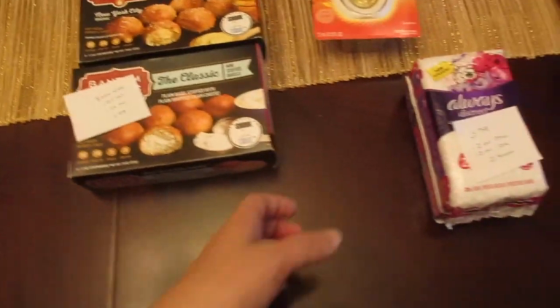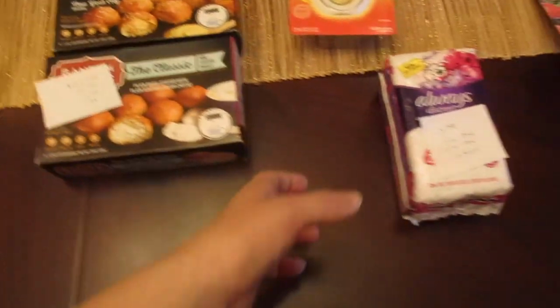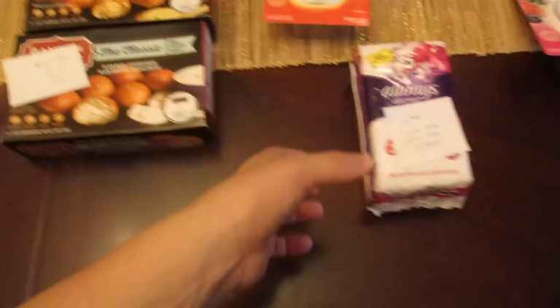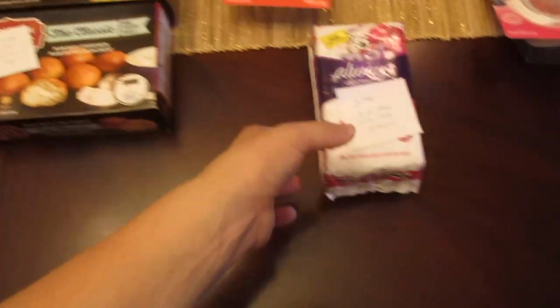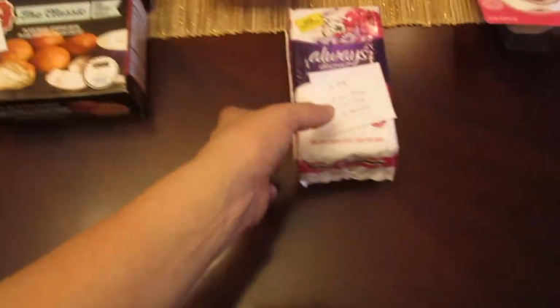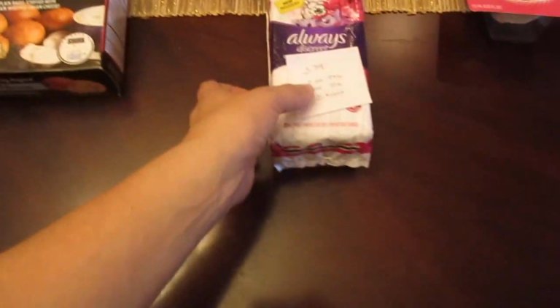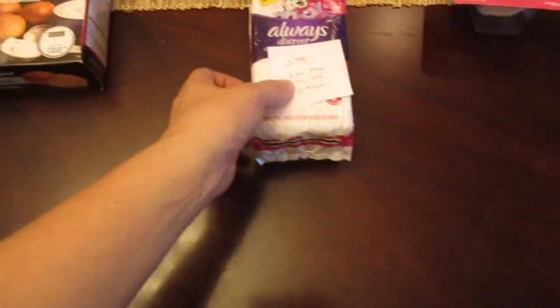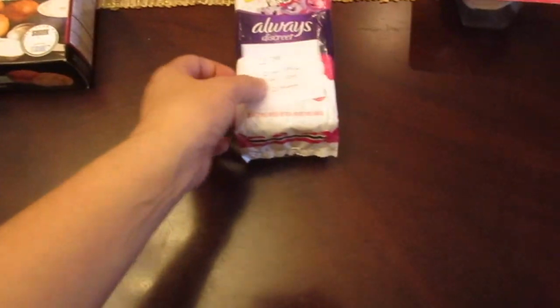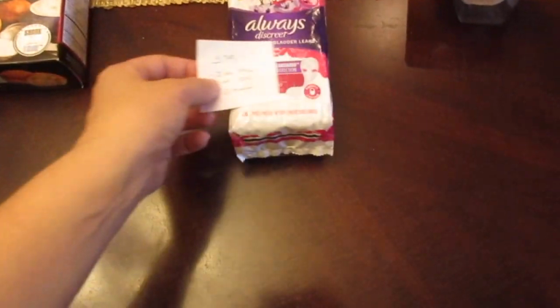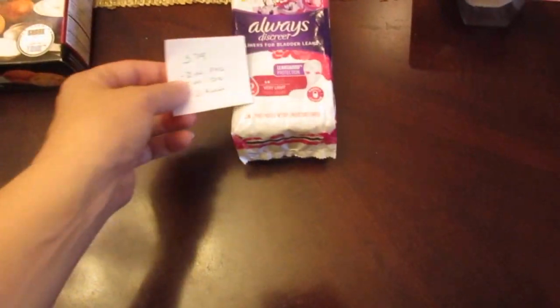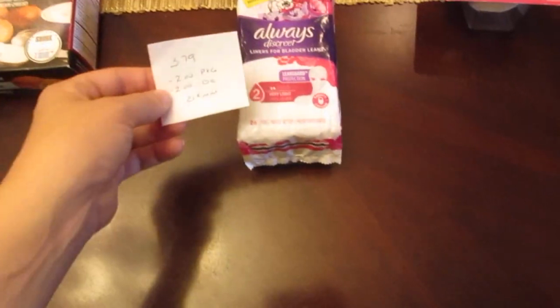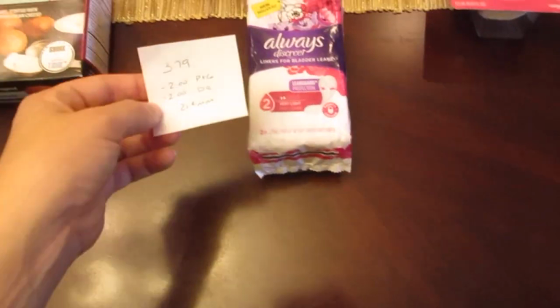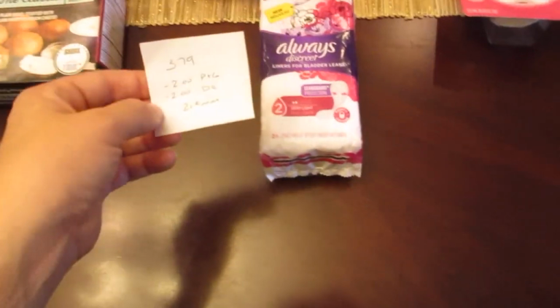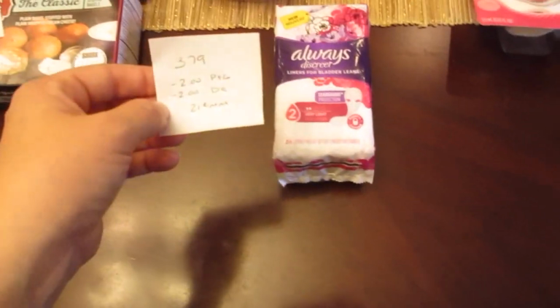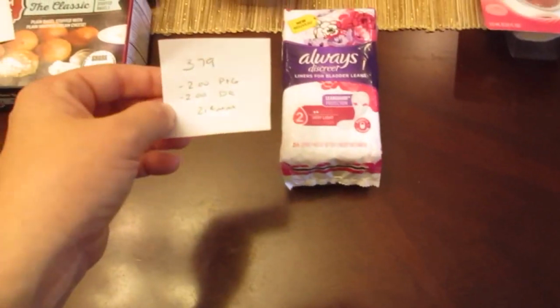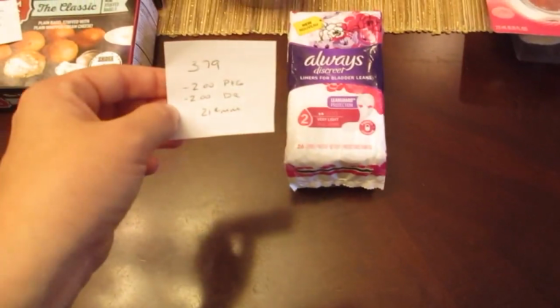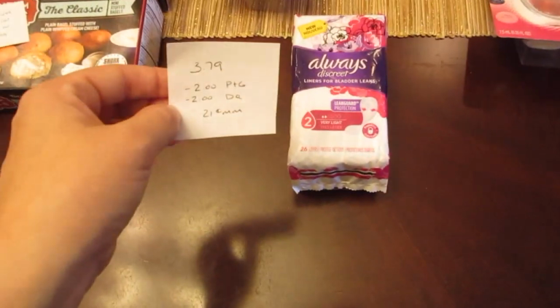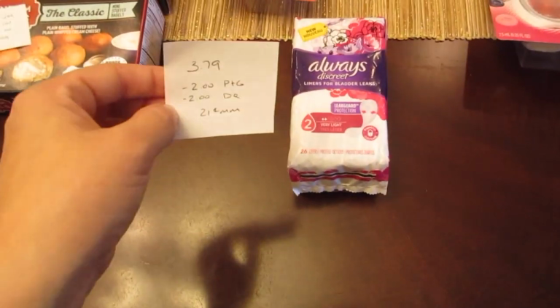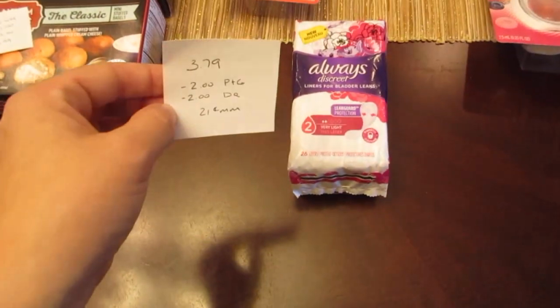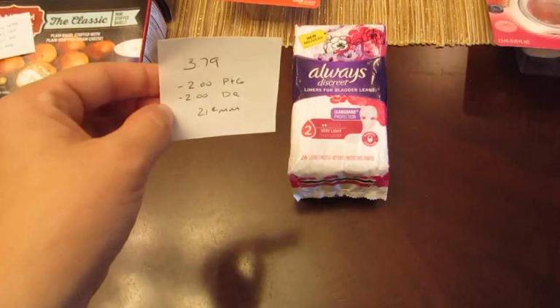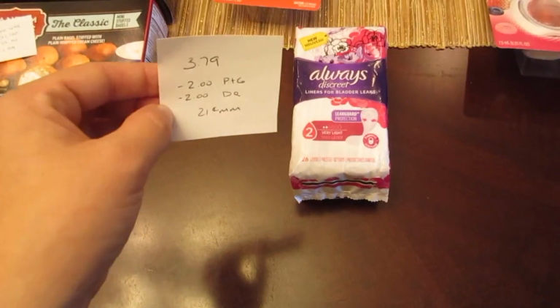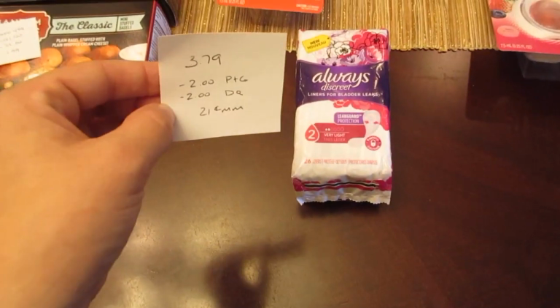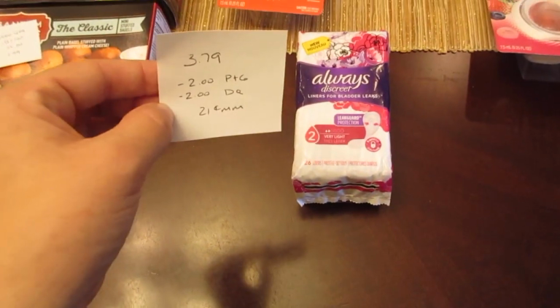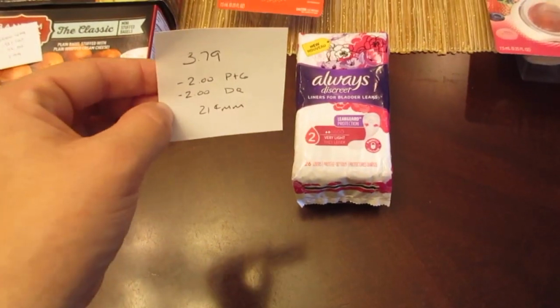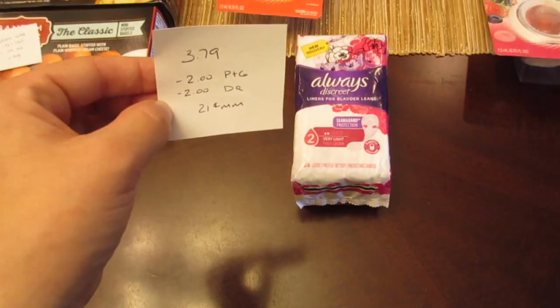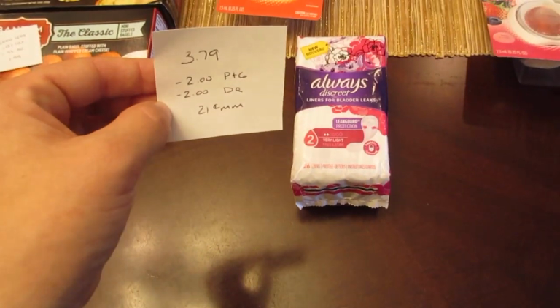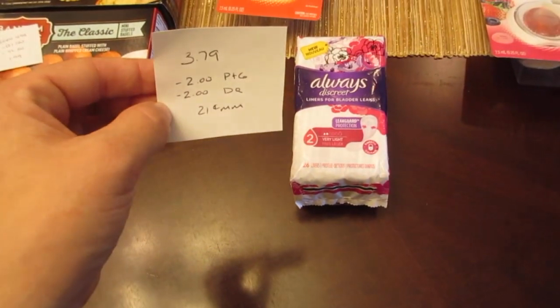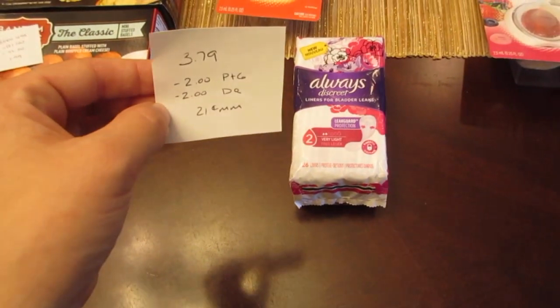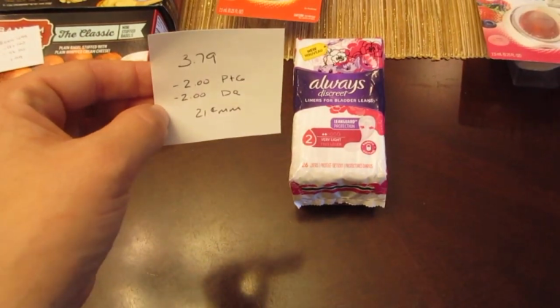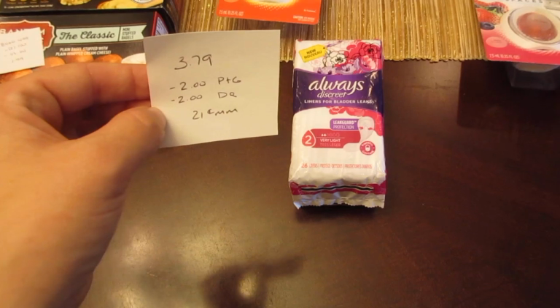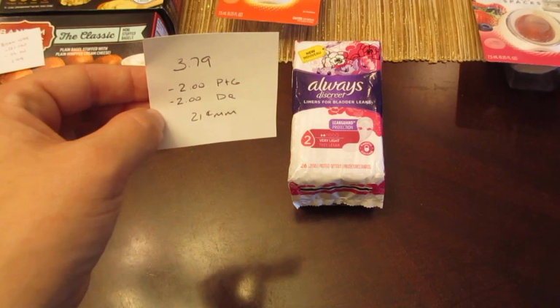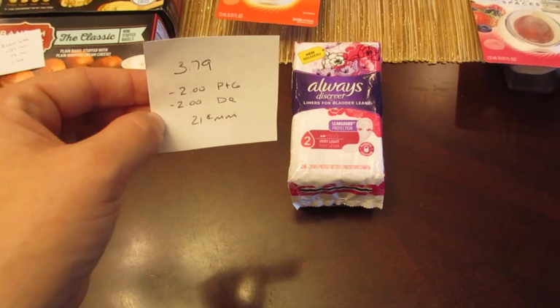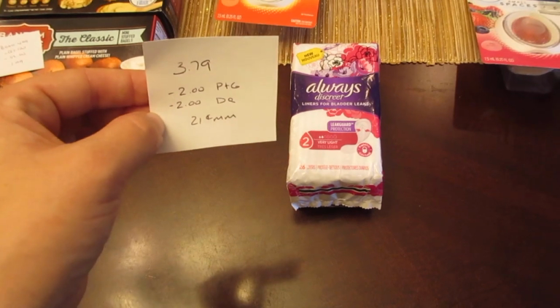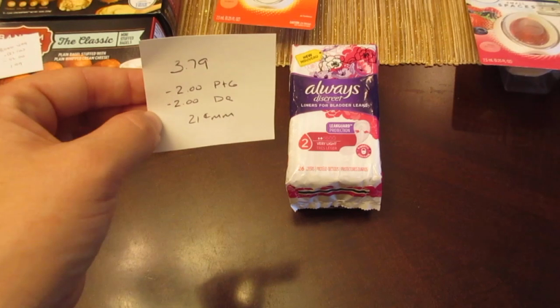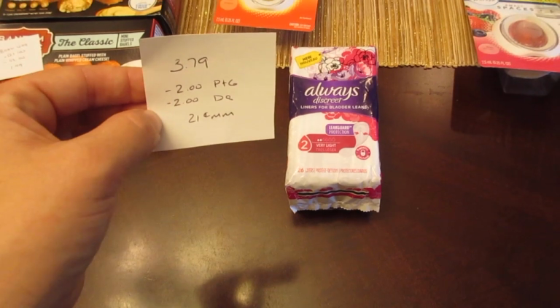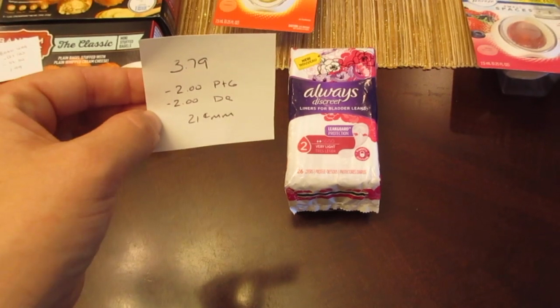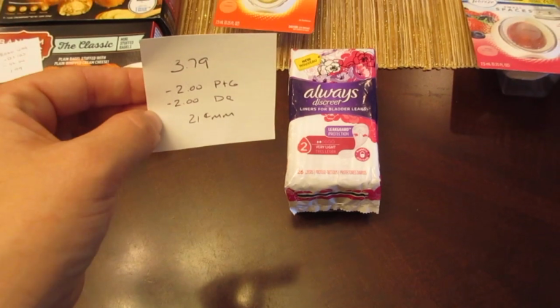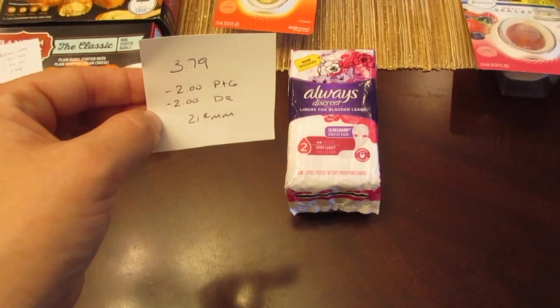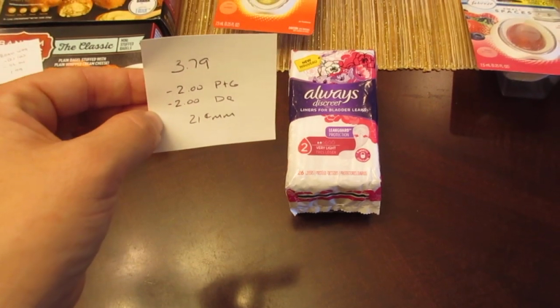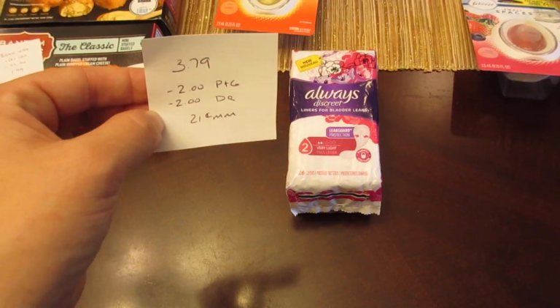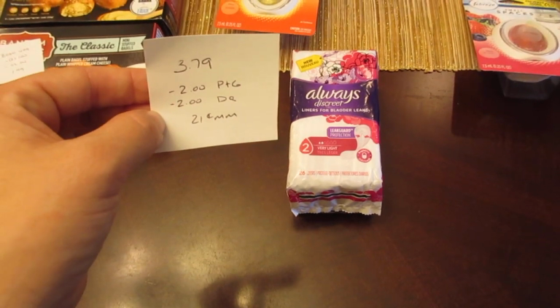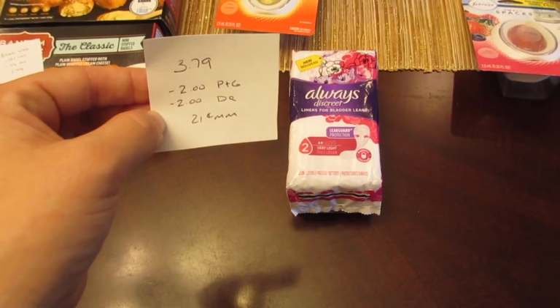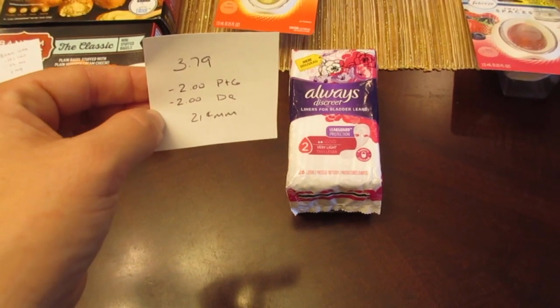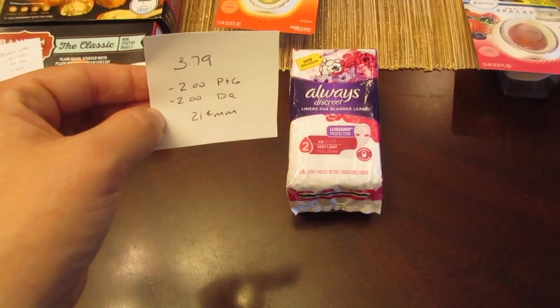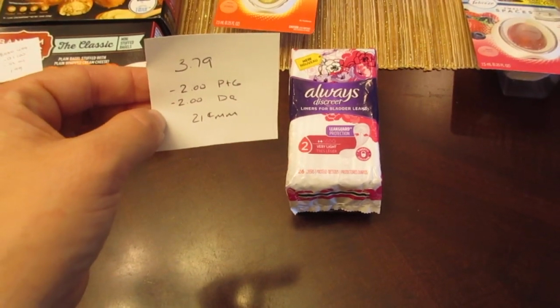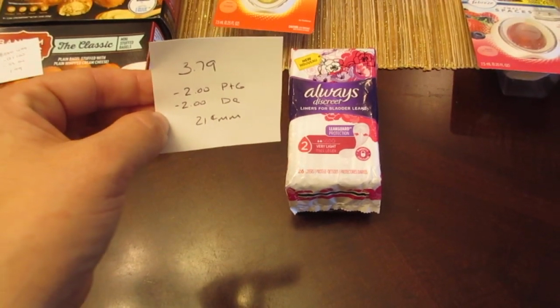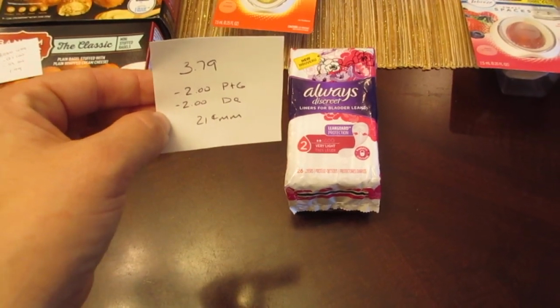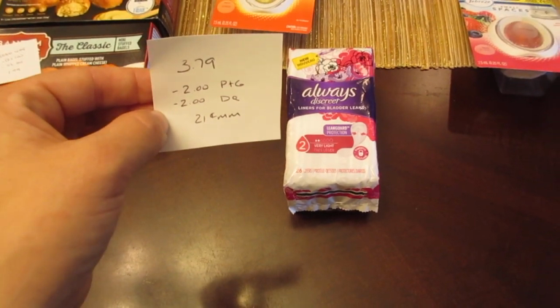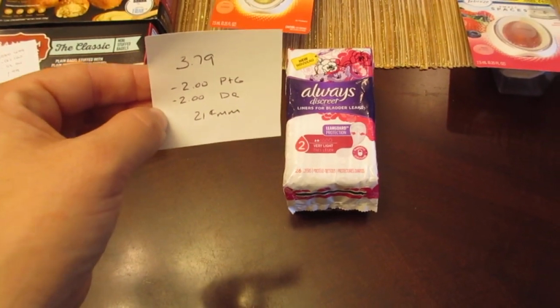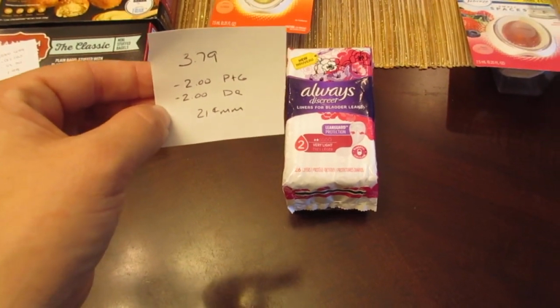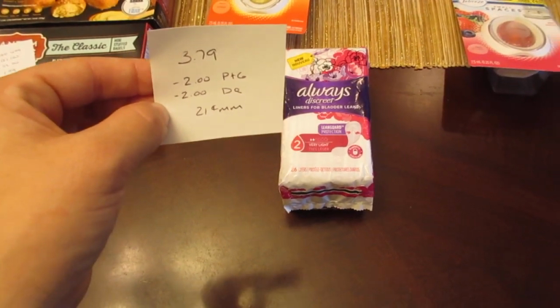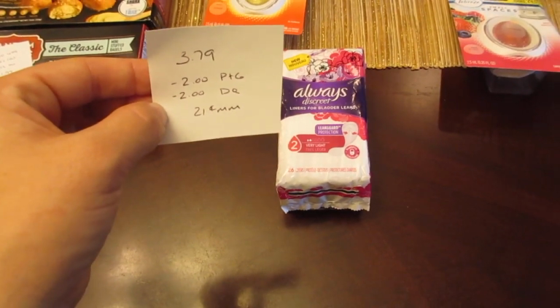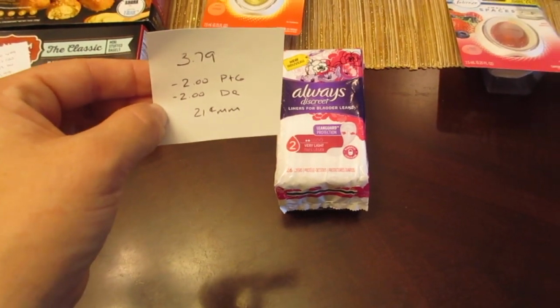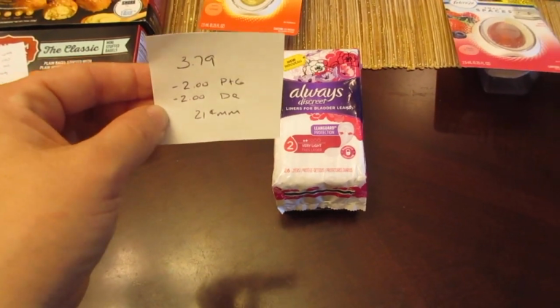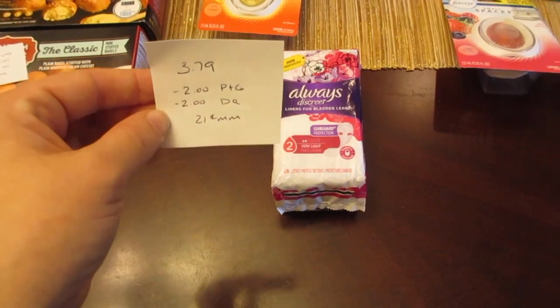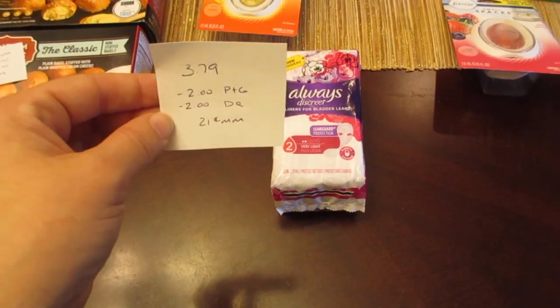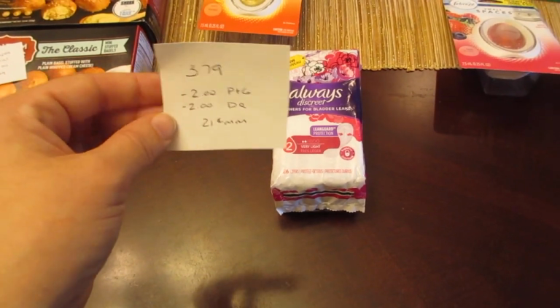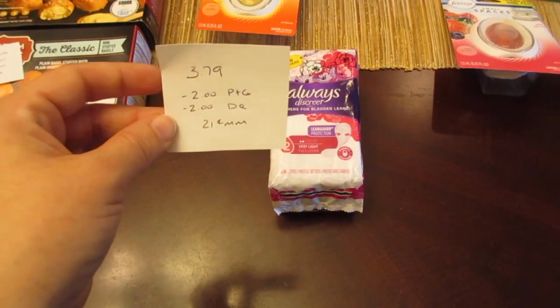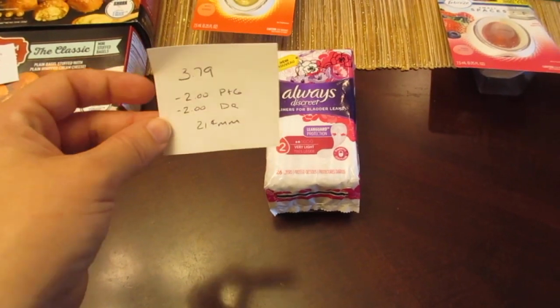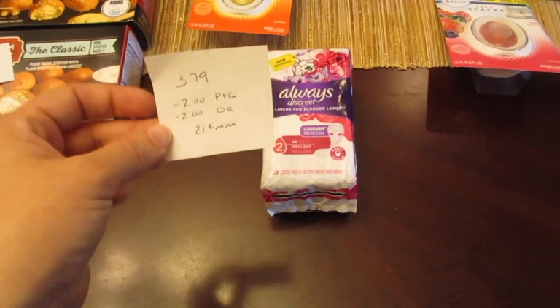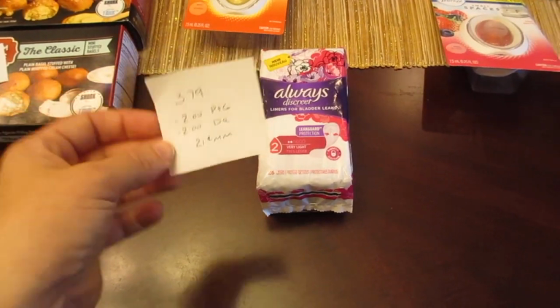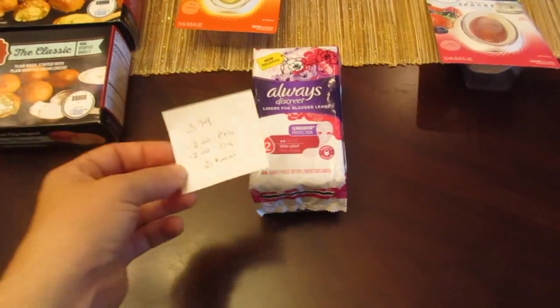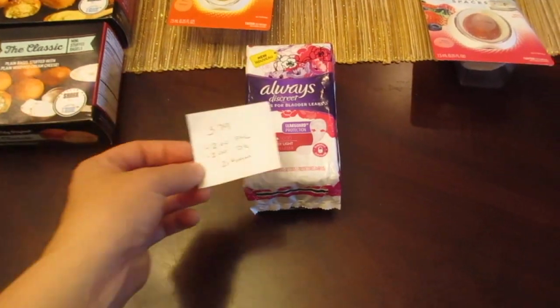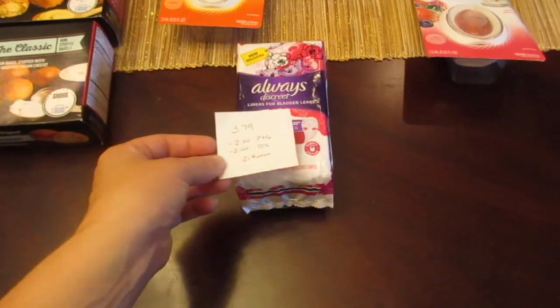The Always Discreet is $3.79, with $2 from Procter & Gamble and a $2 digital coupon, for a 21-cent moneymaker.